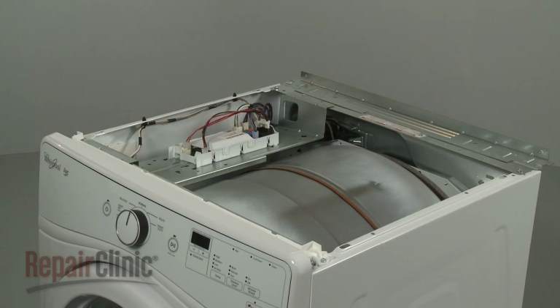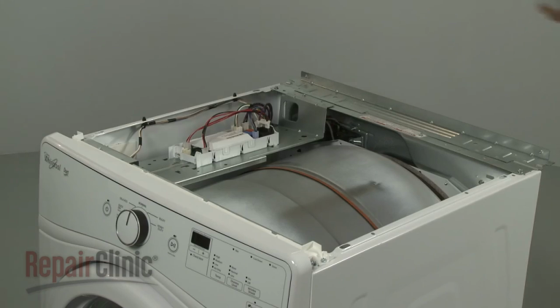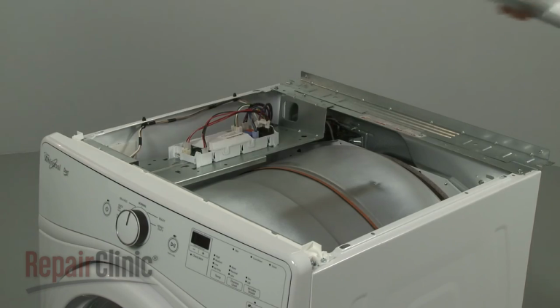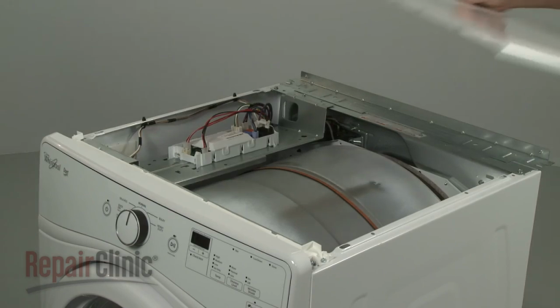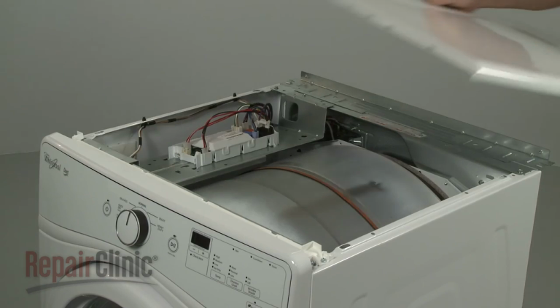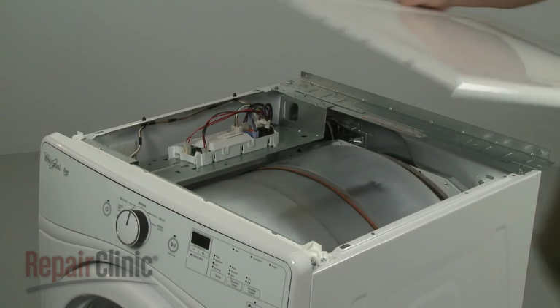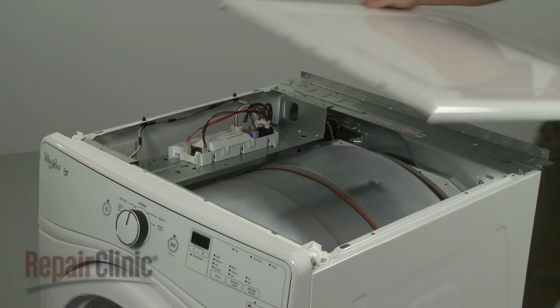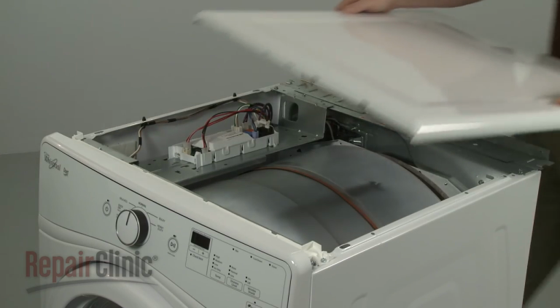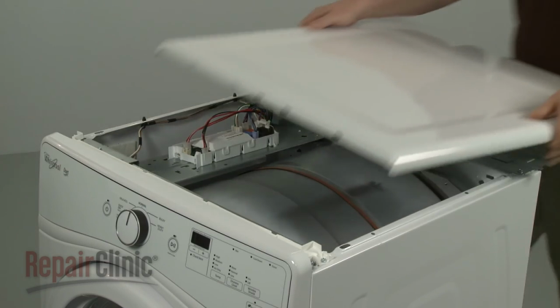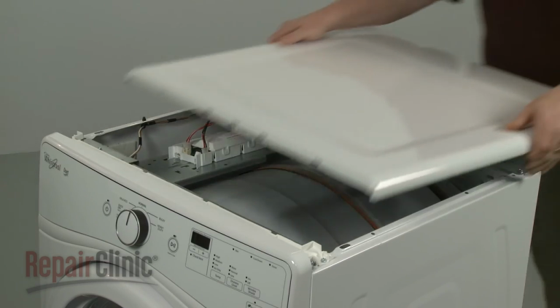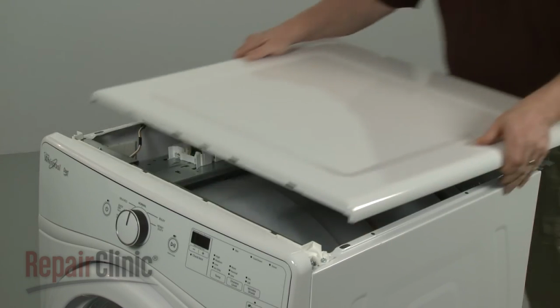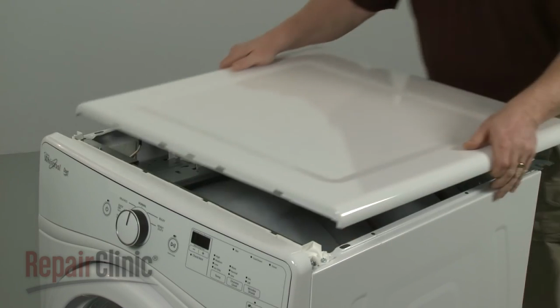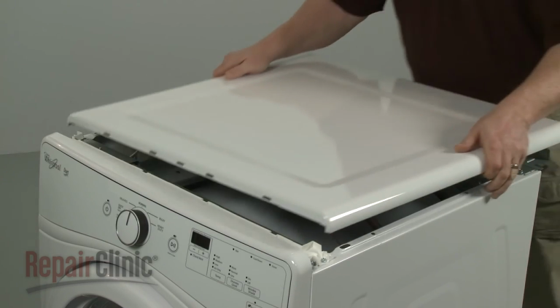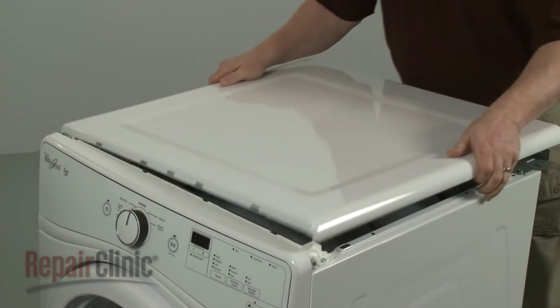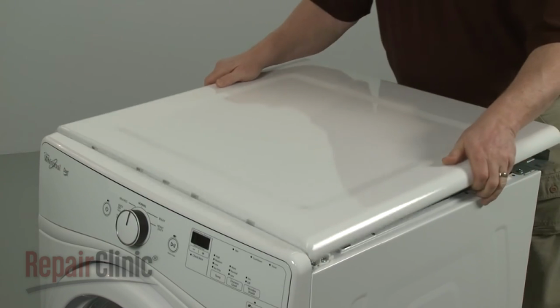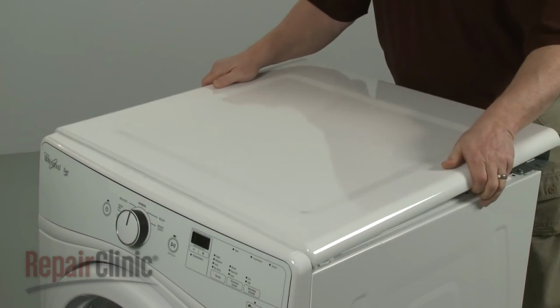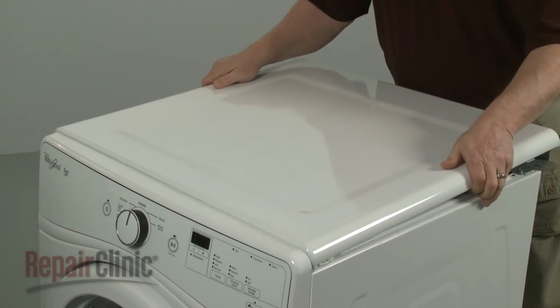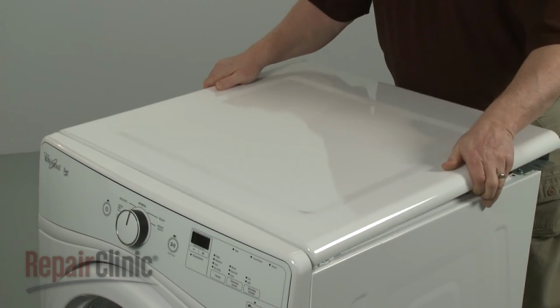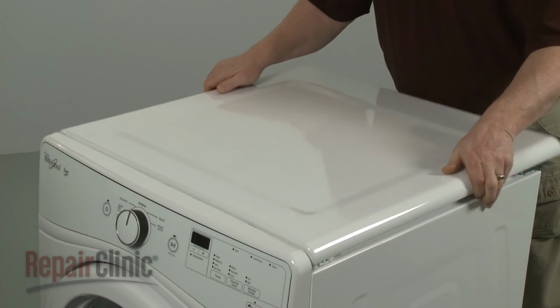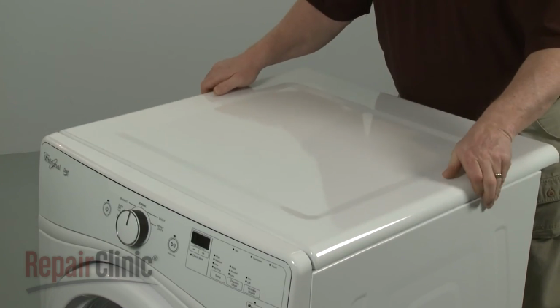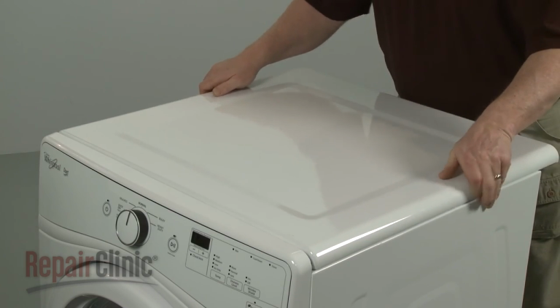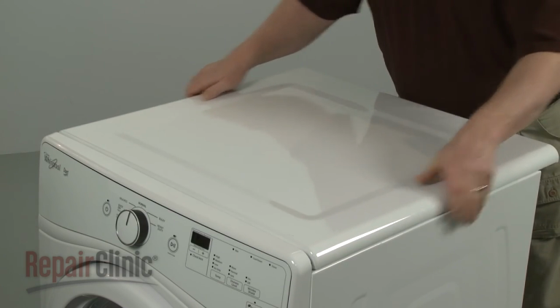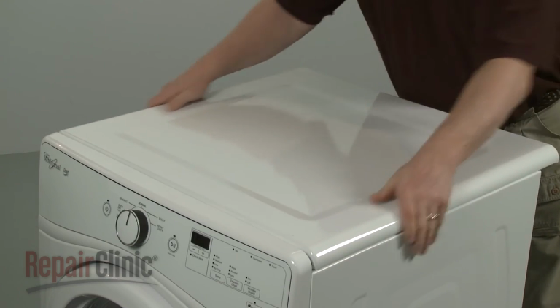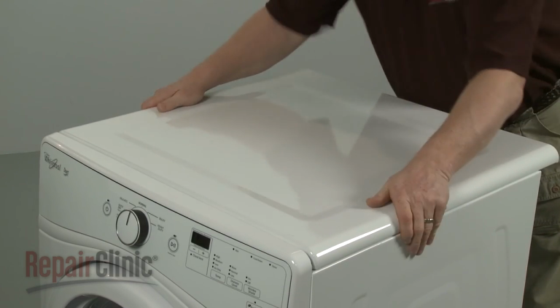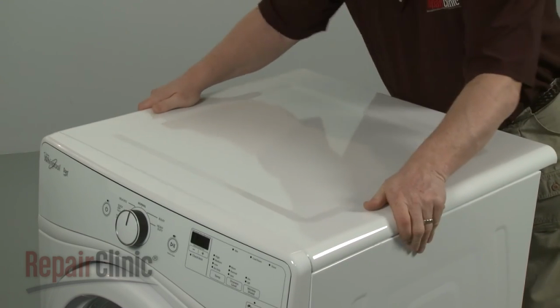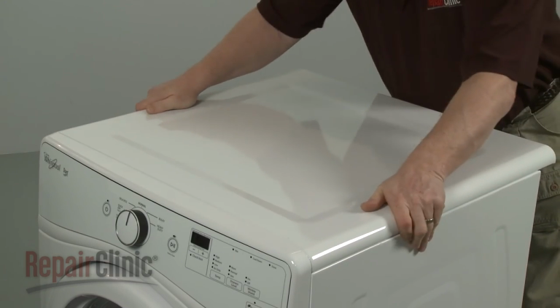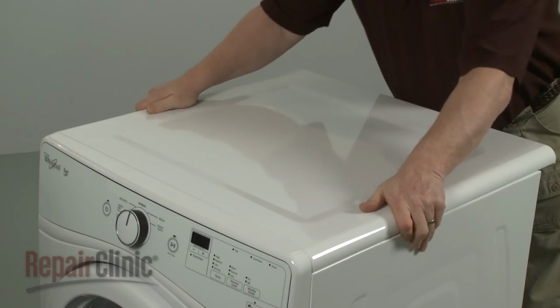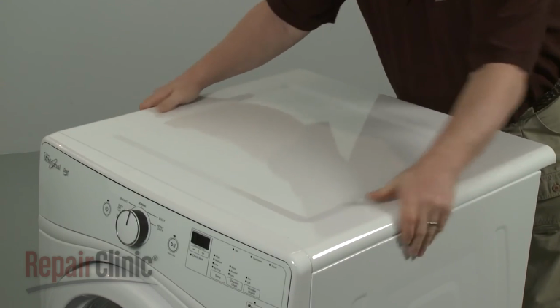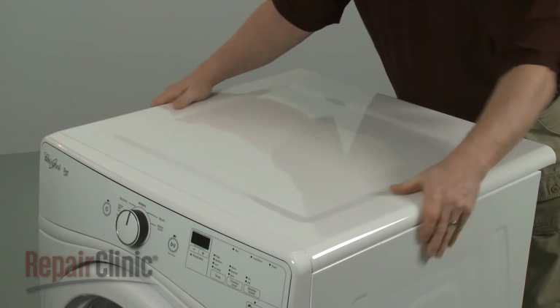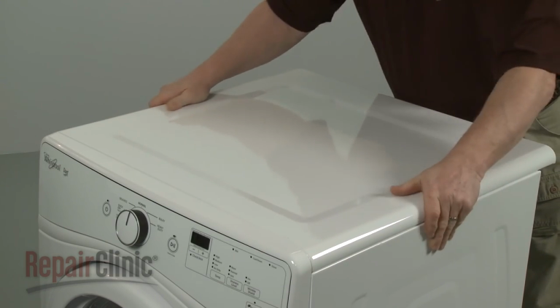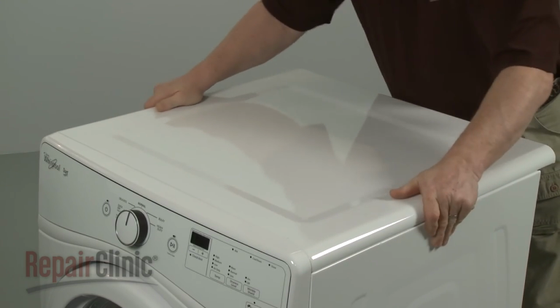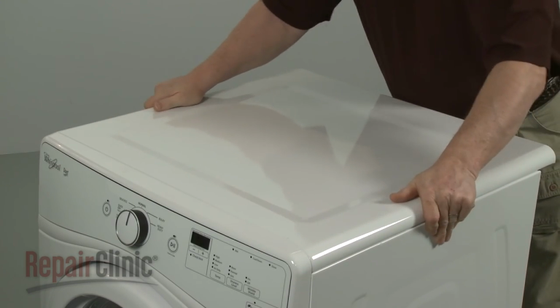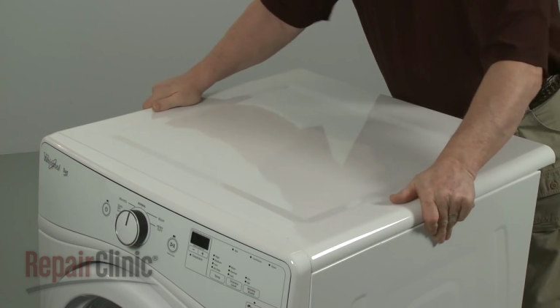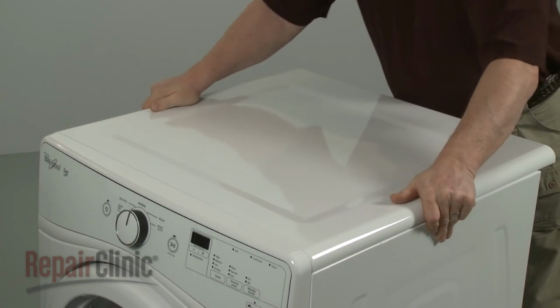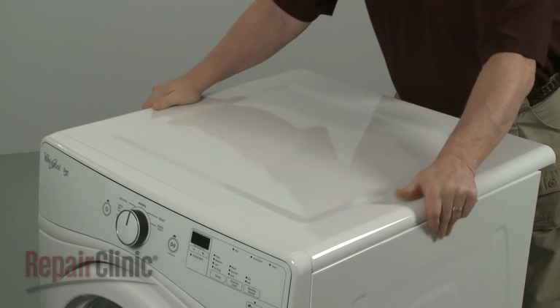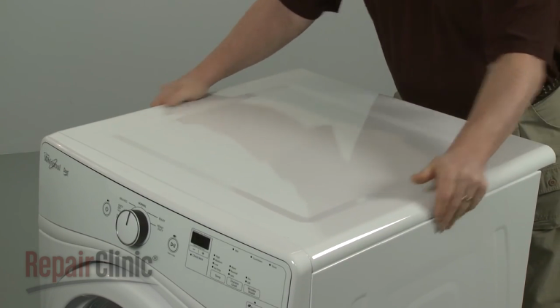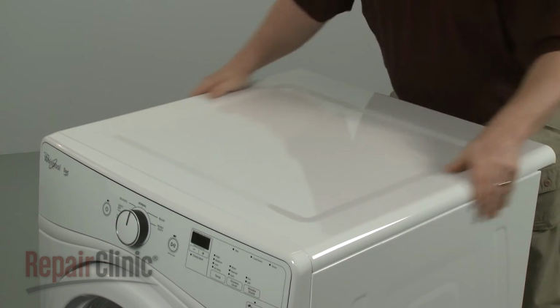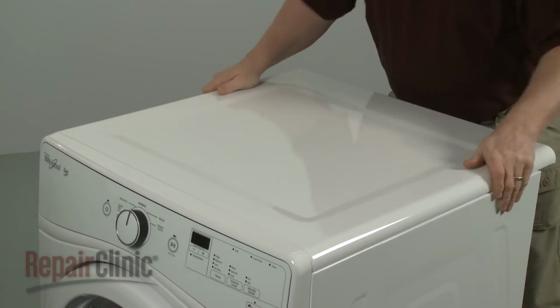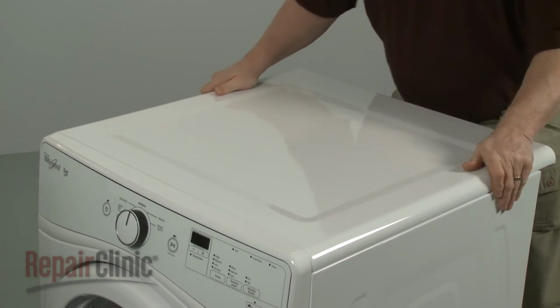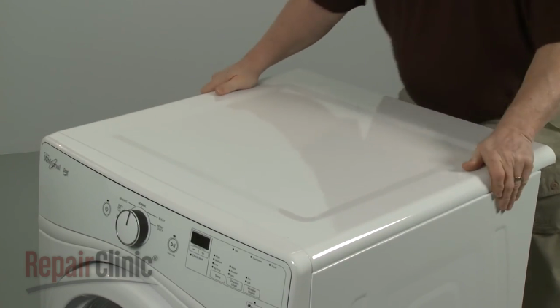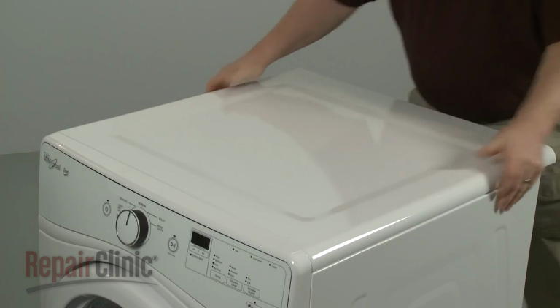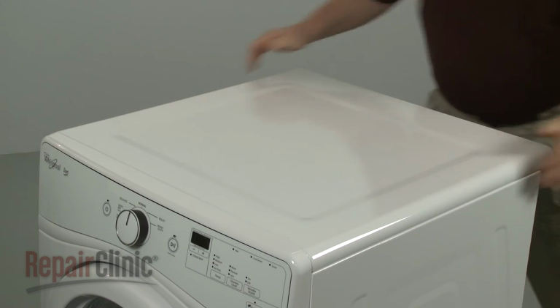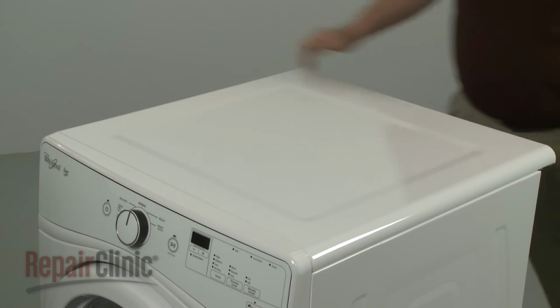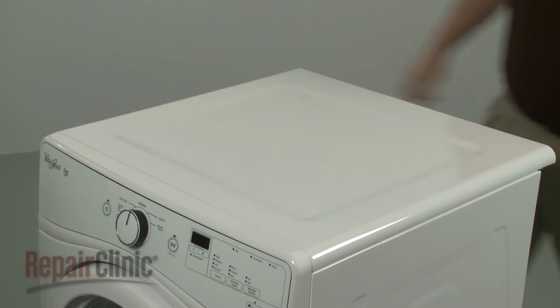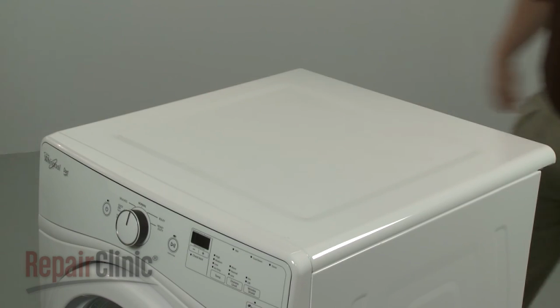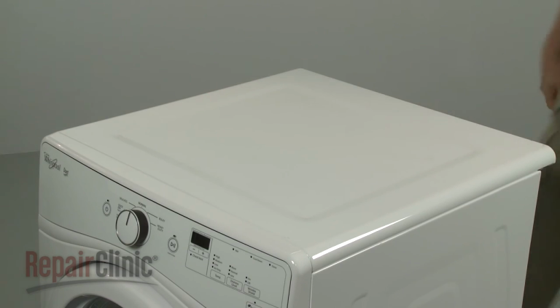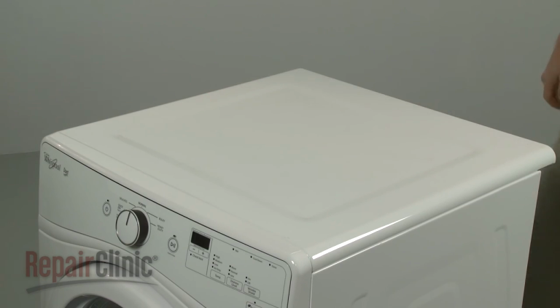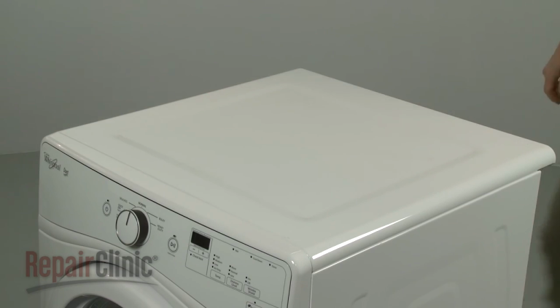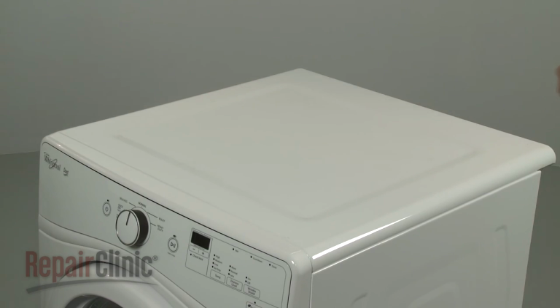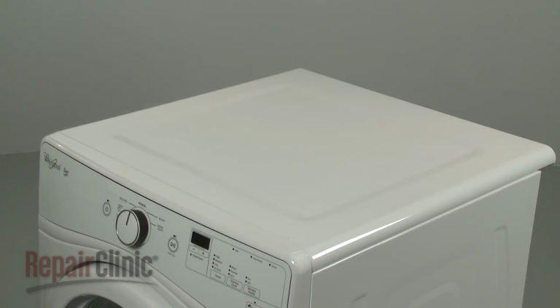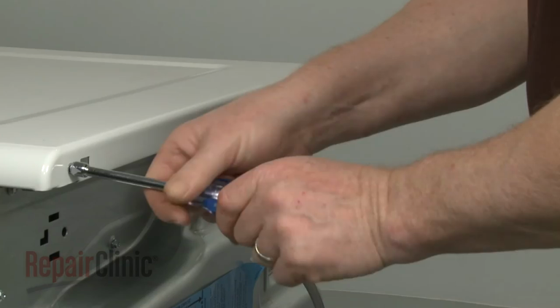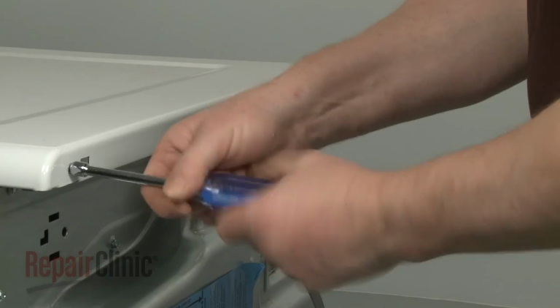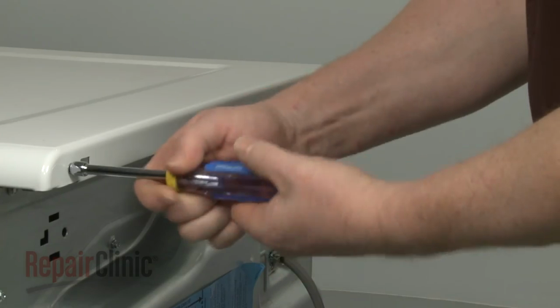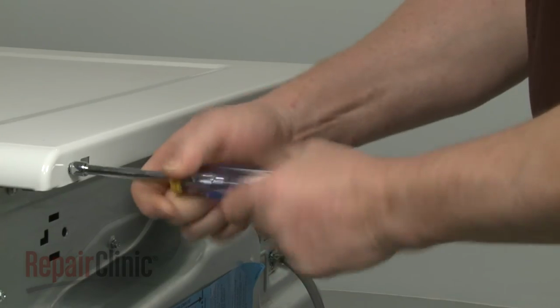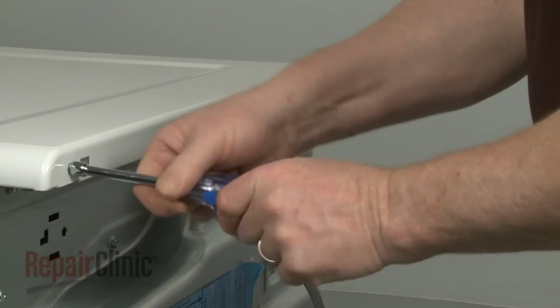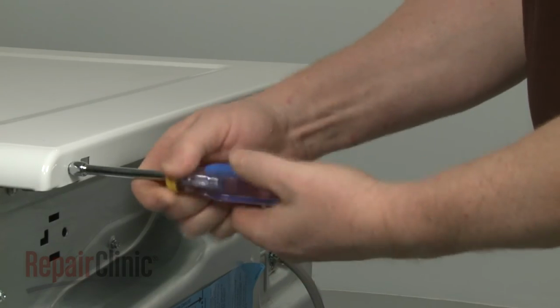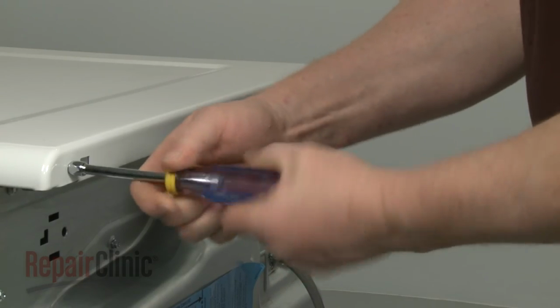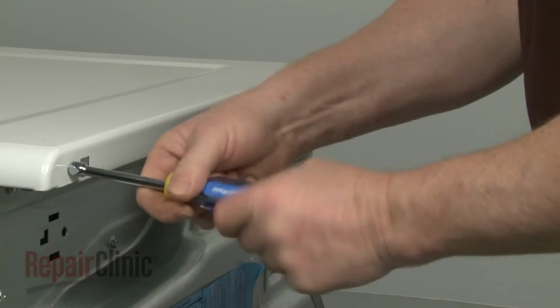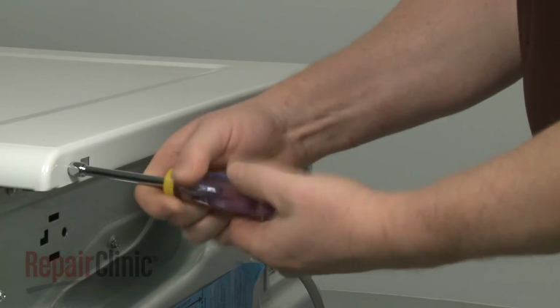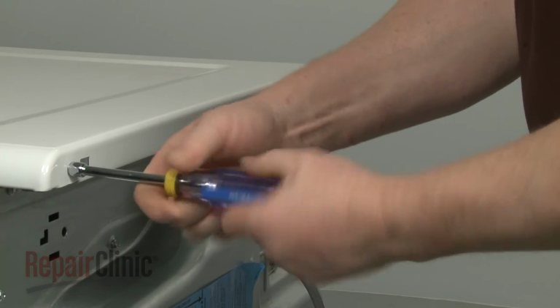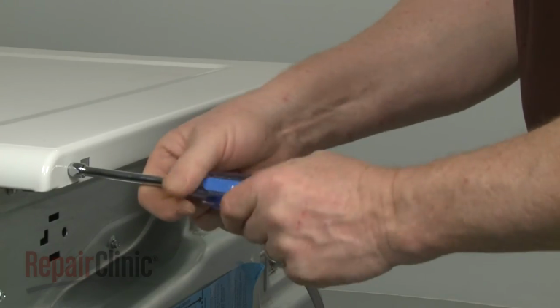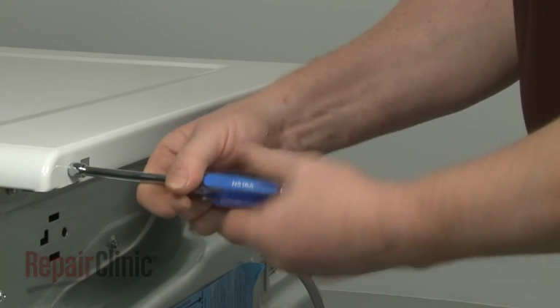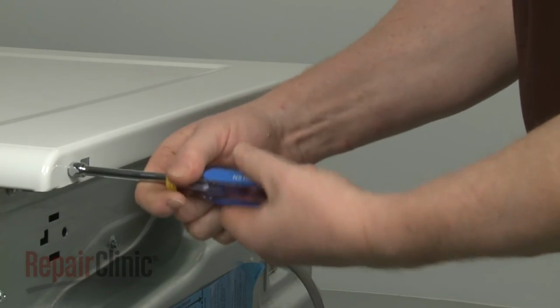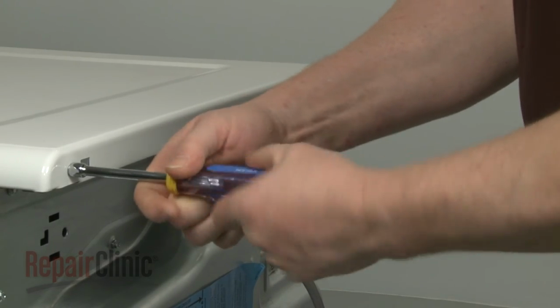Realign the top panel and slide it into position. Secure the screws.